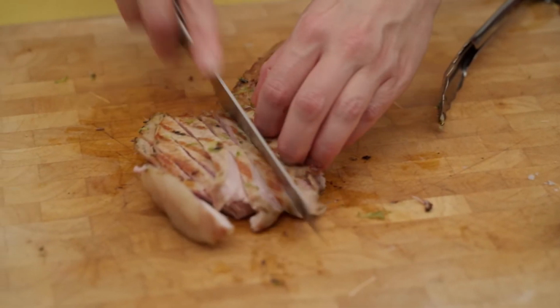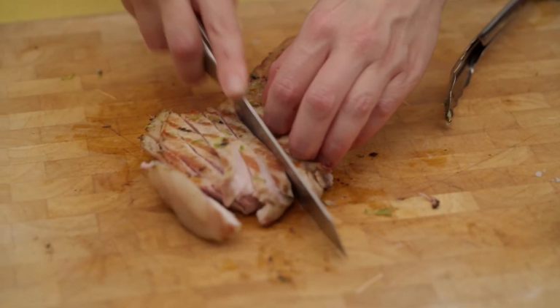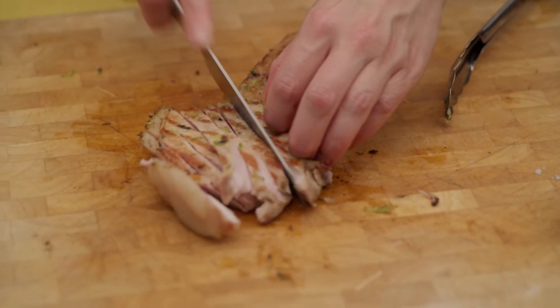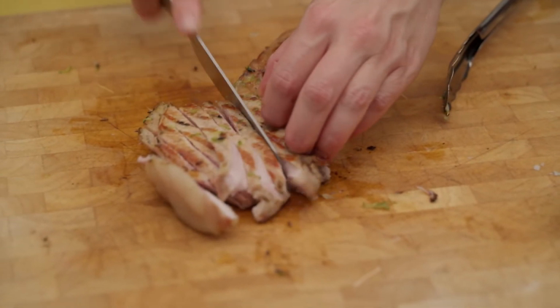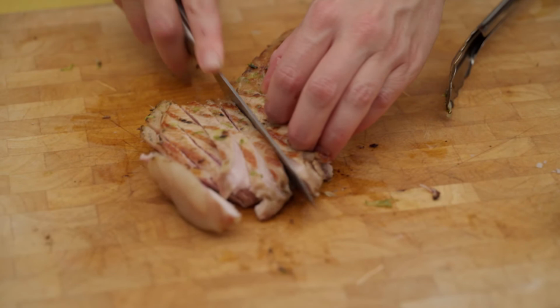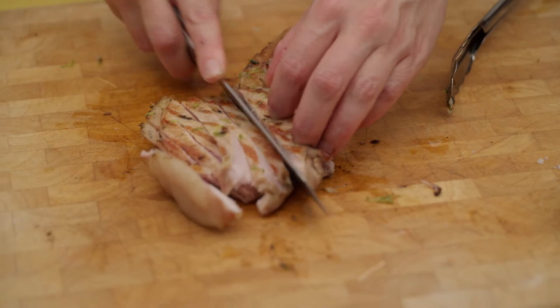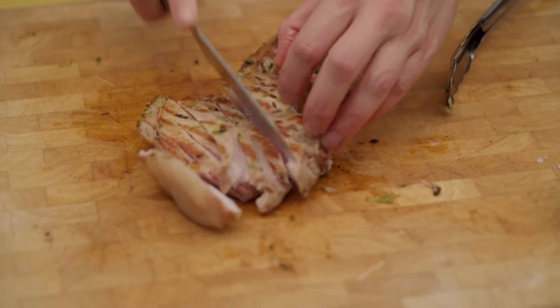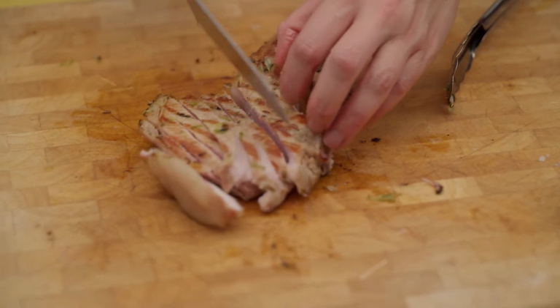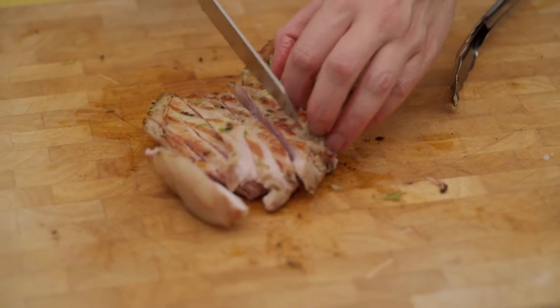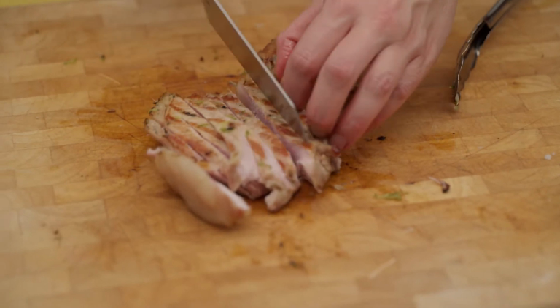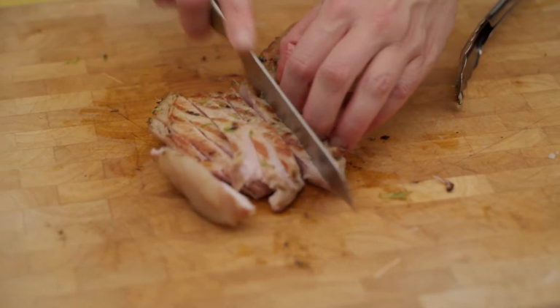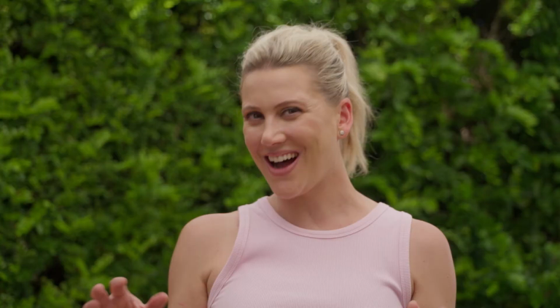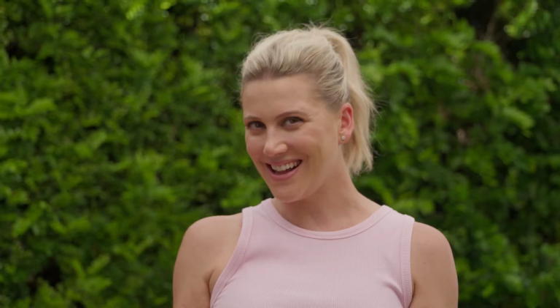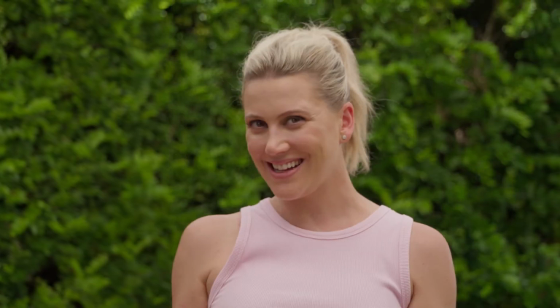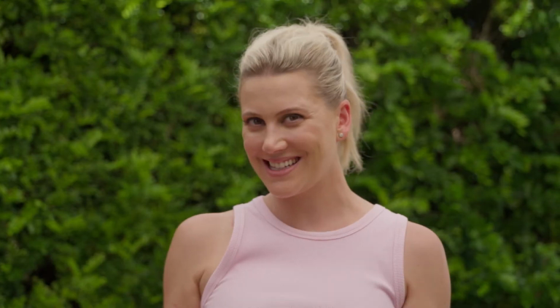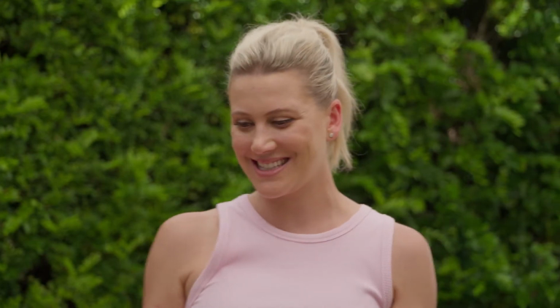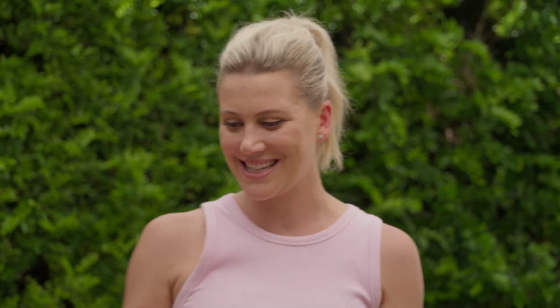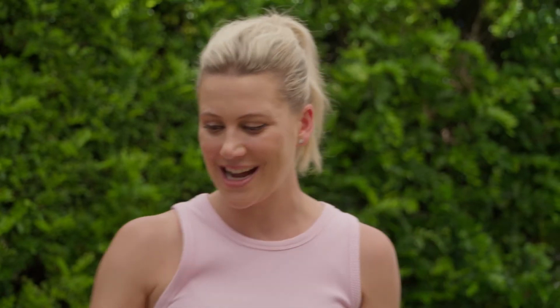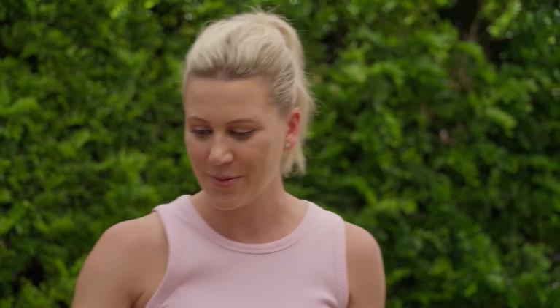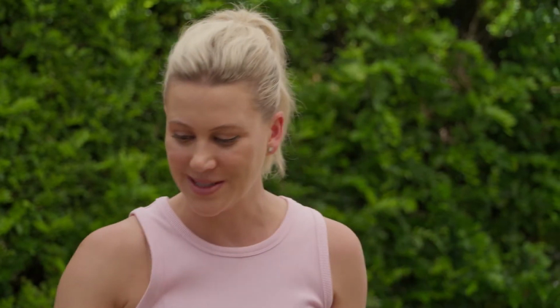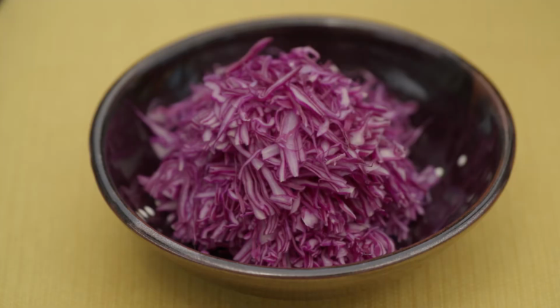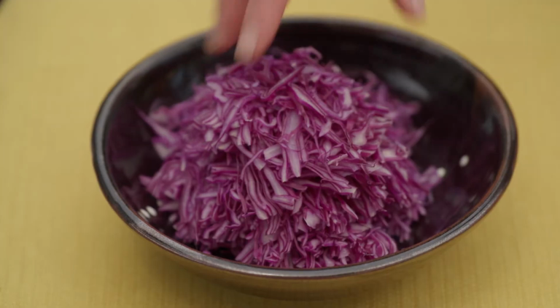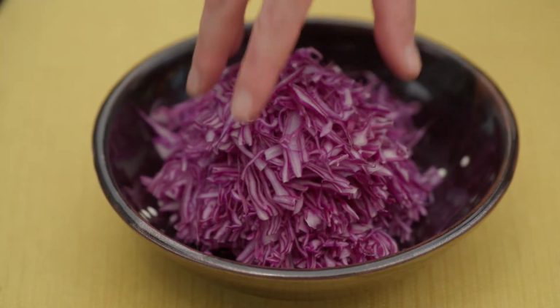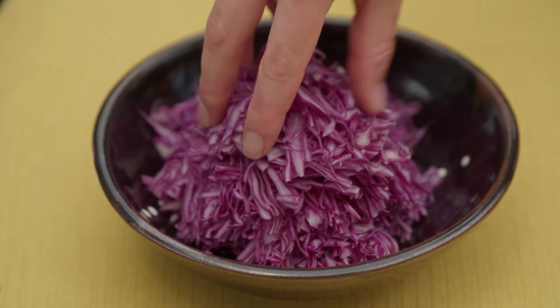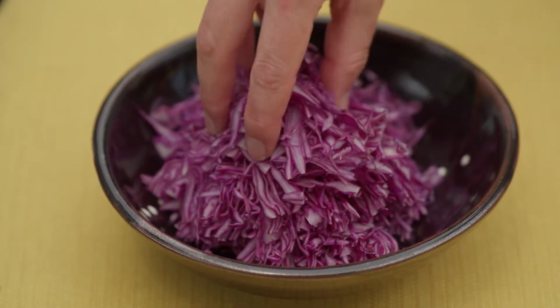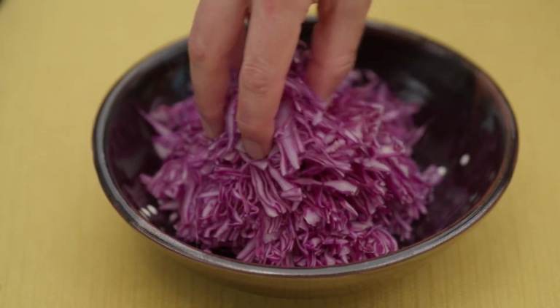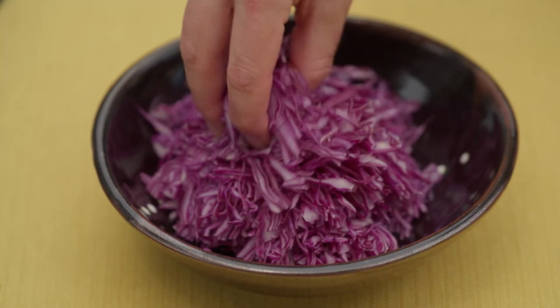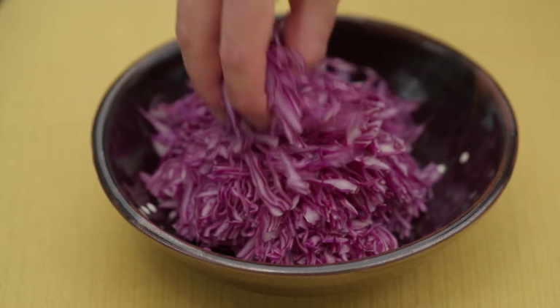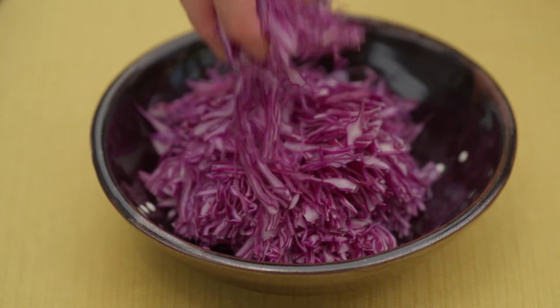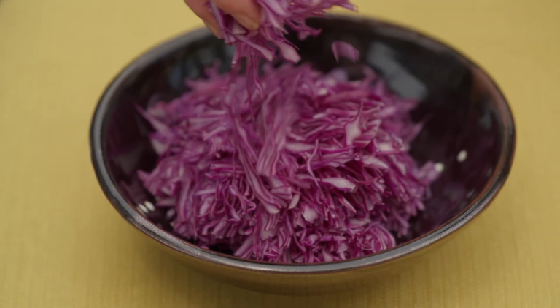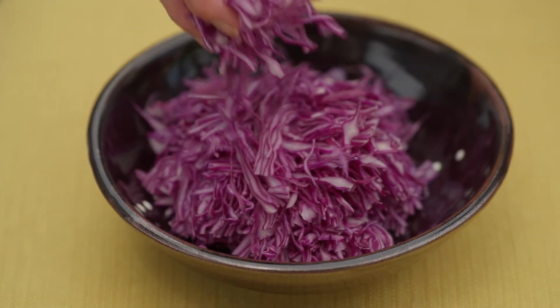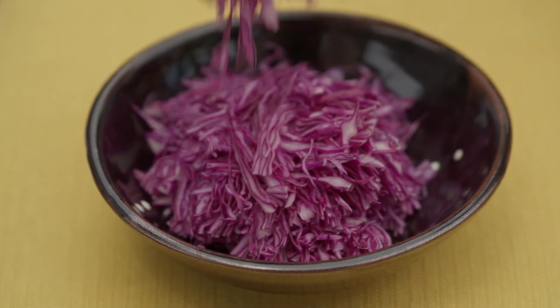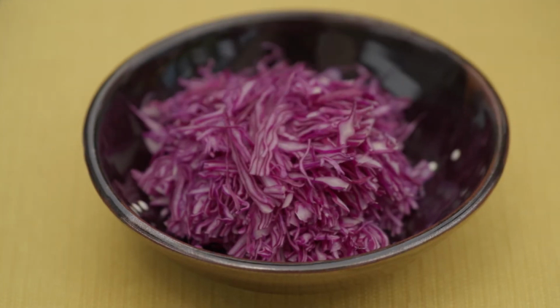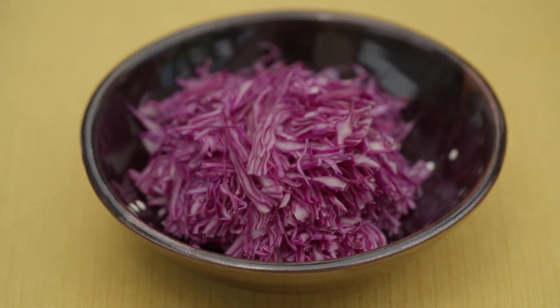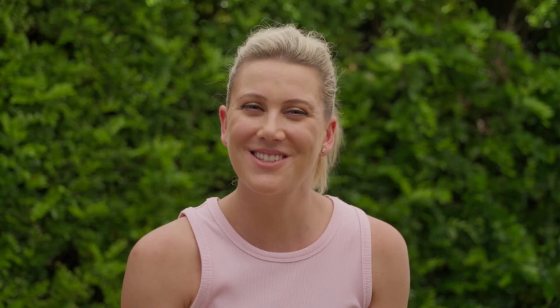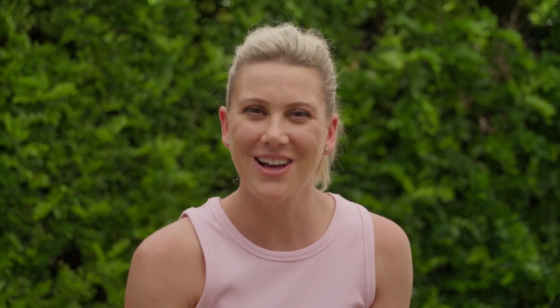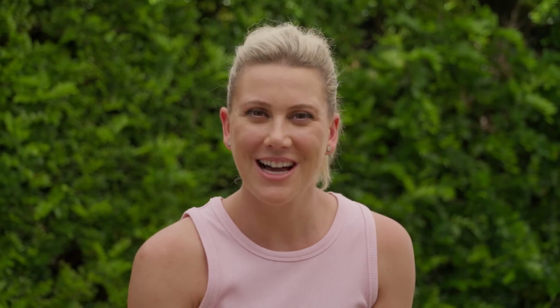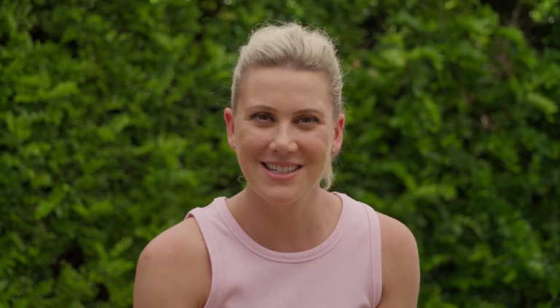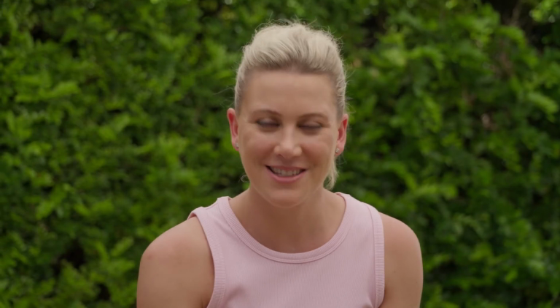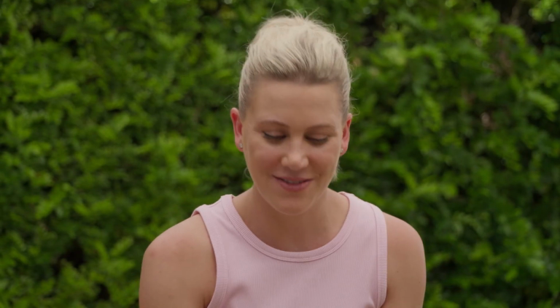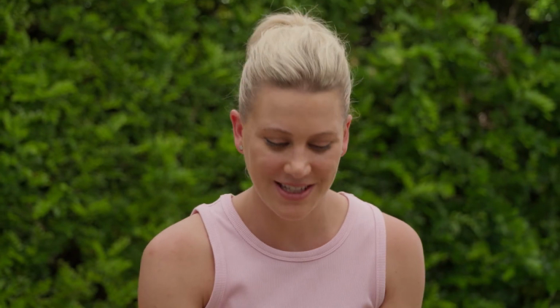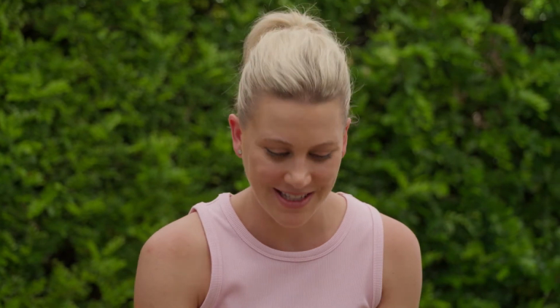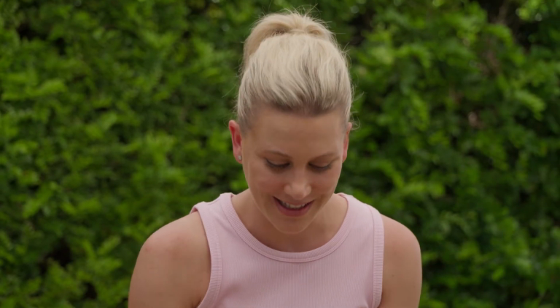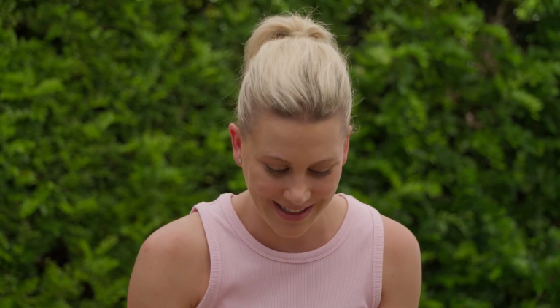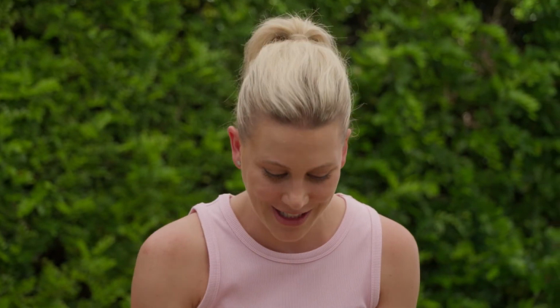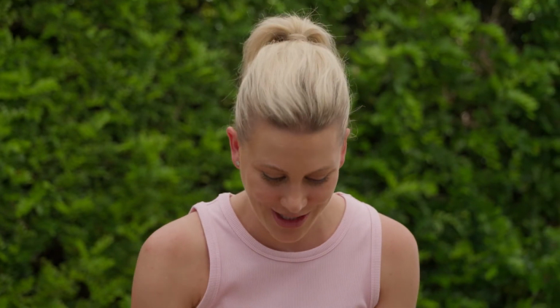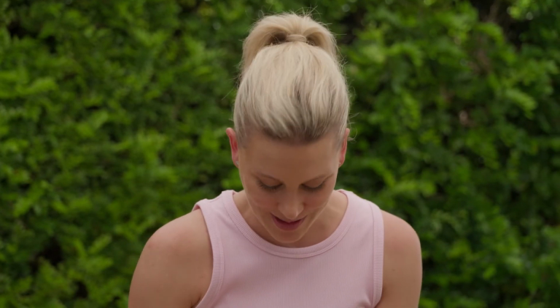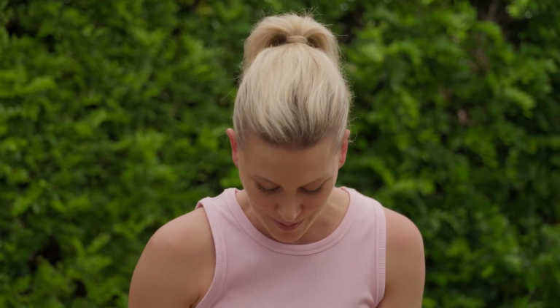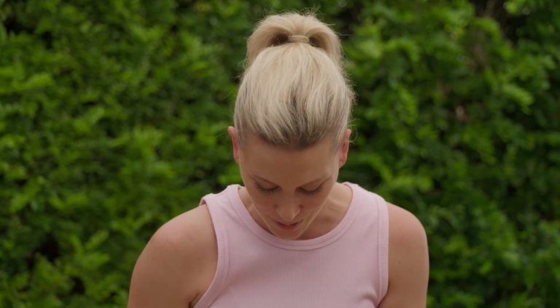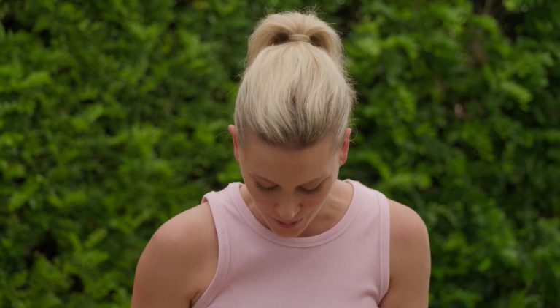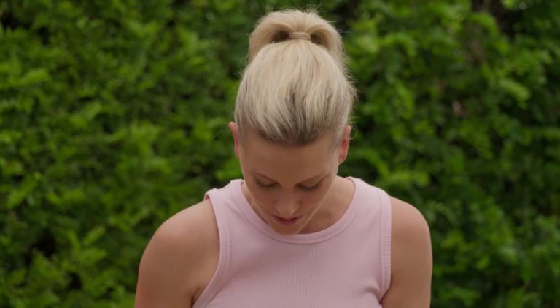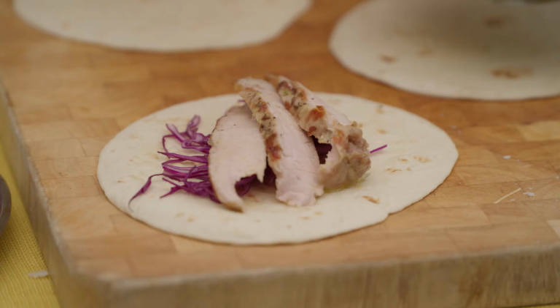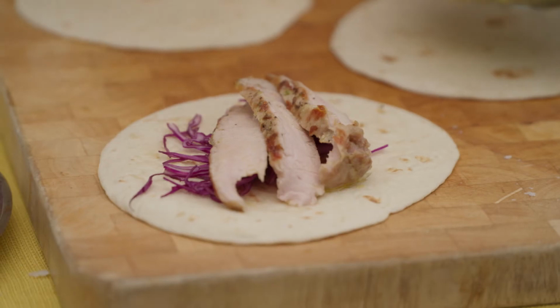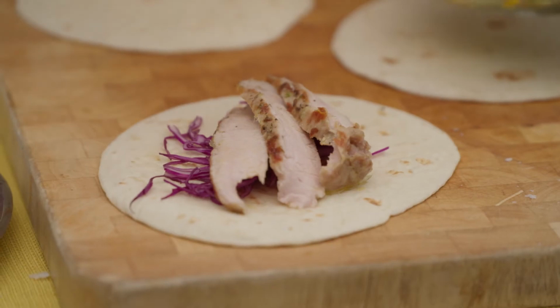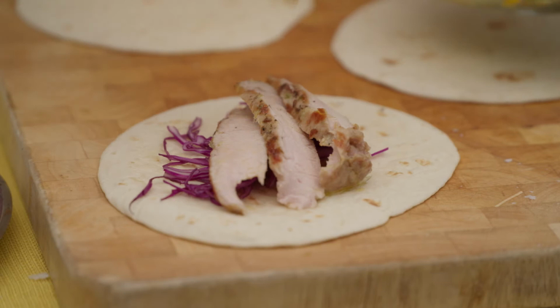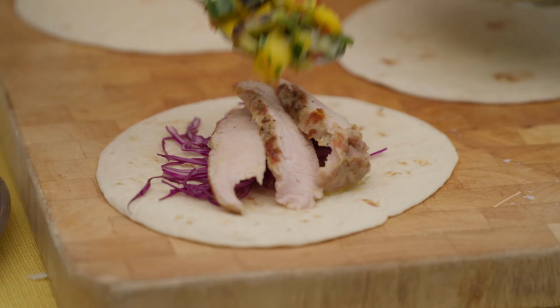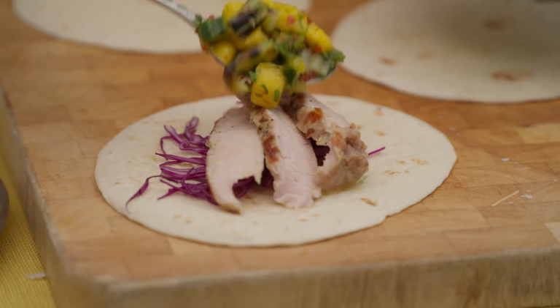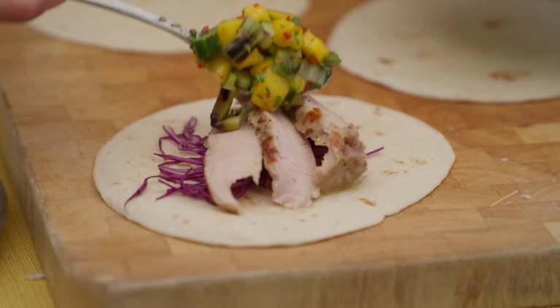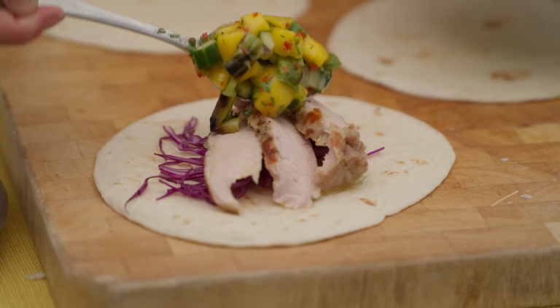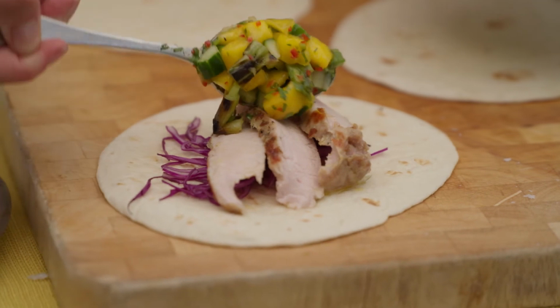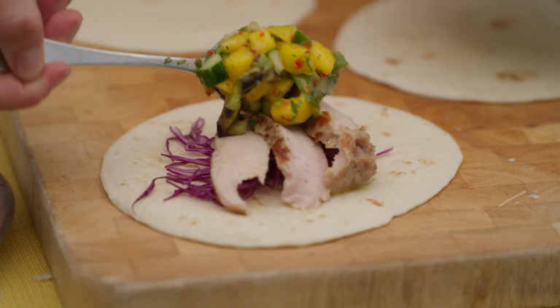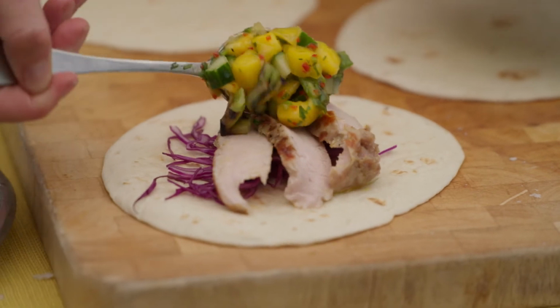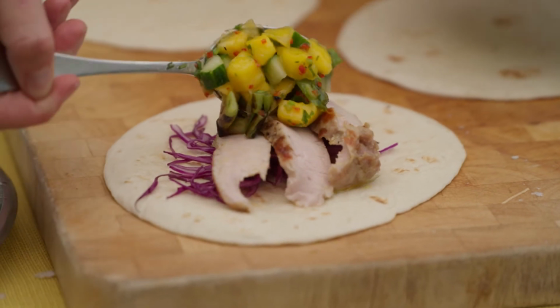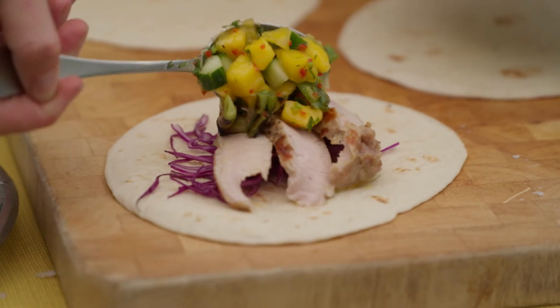To build our tacos, I like to start with some purple cabbage, then a few slices of this delicious pork, and mango salsa on top.